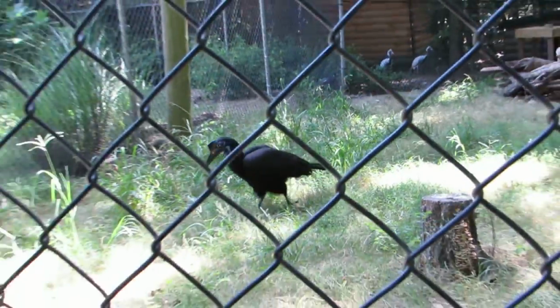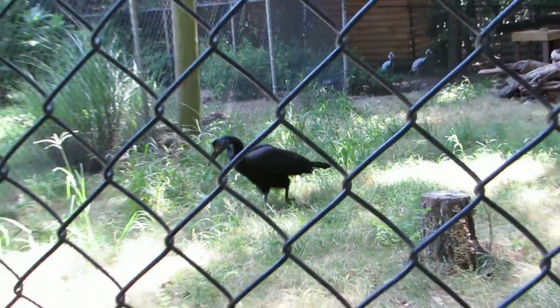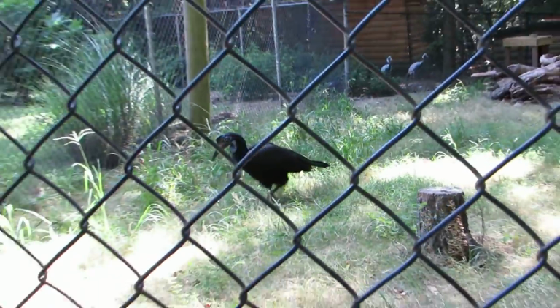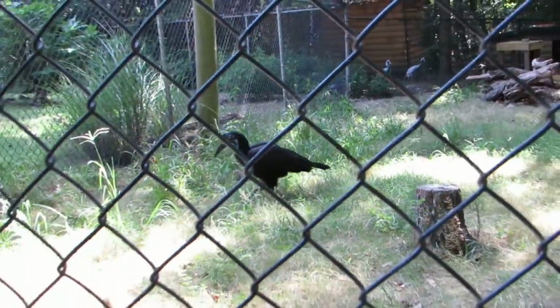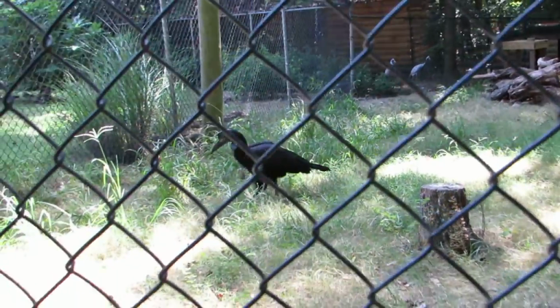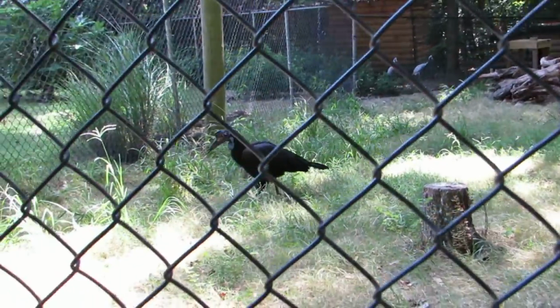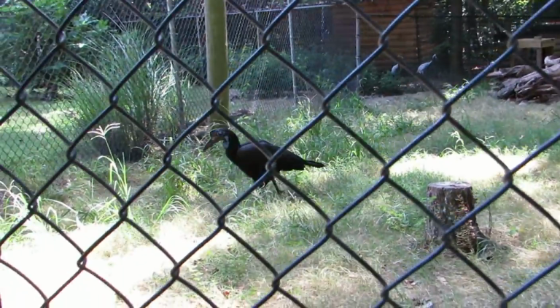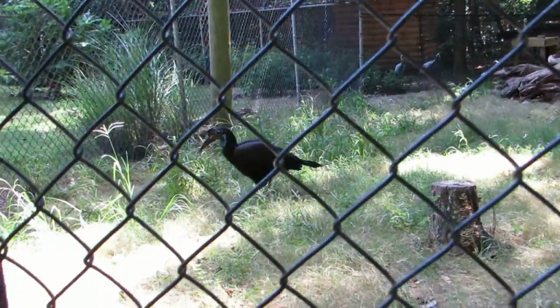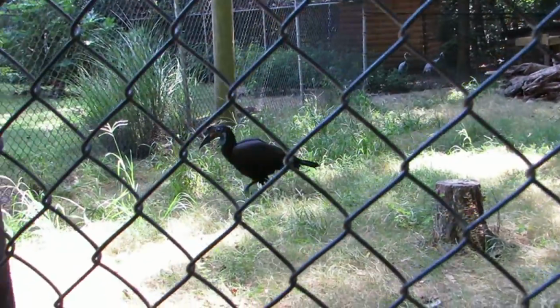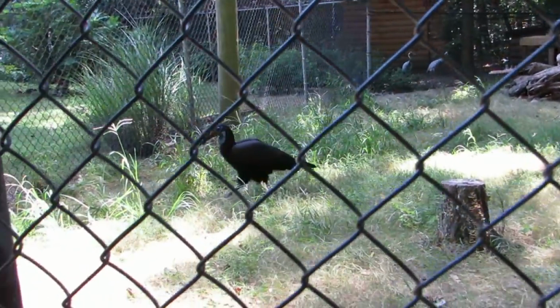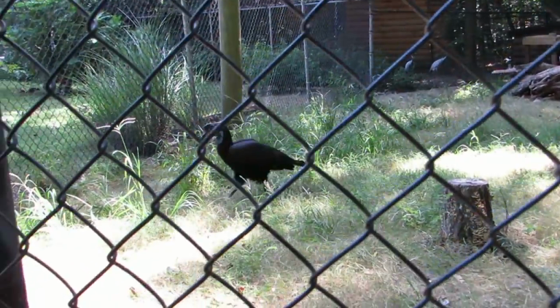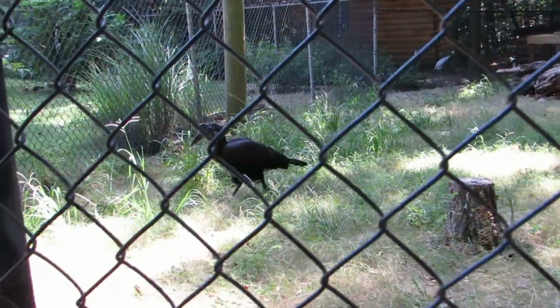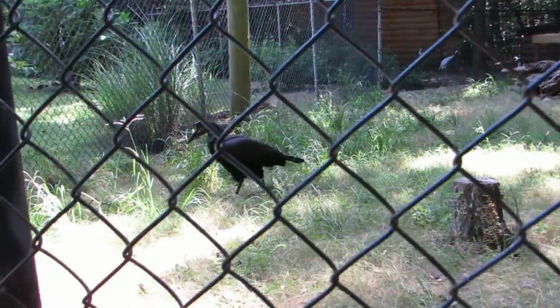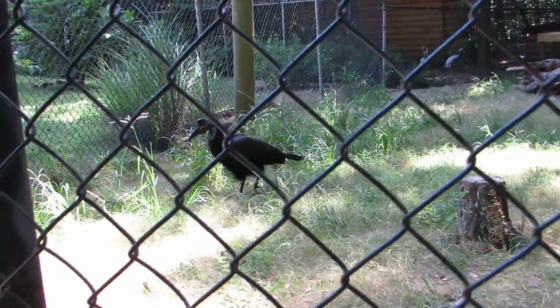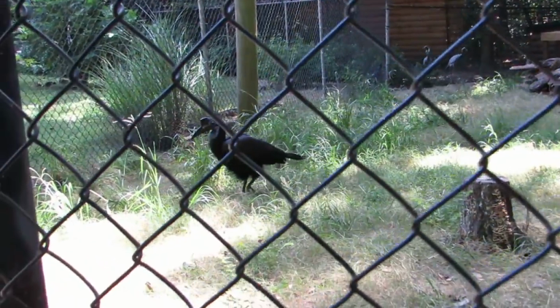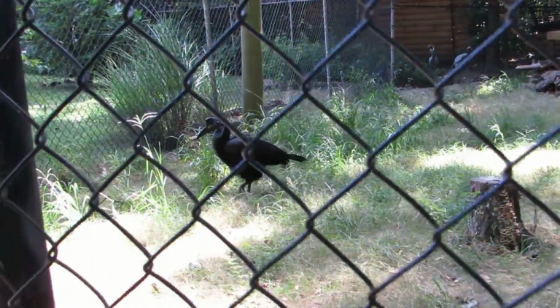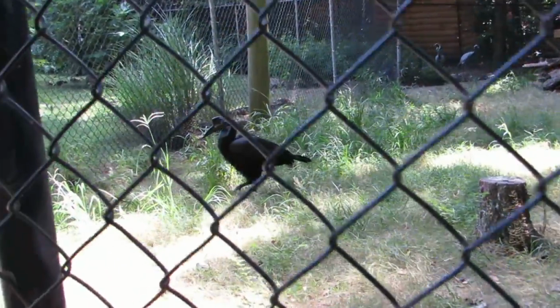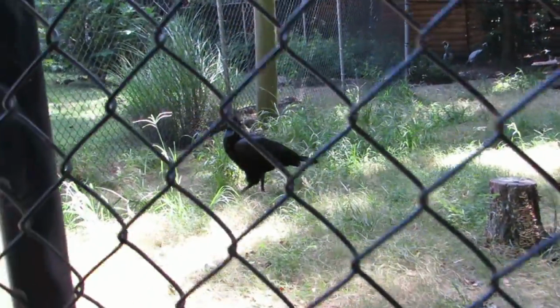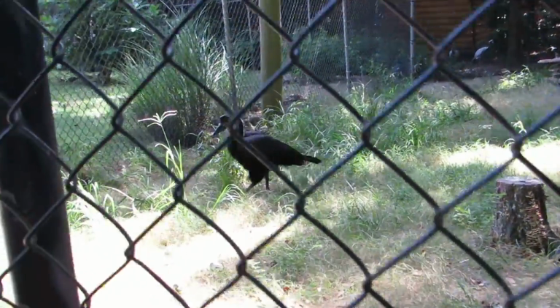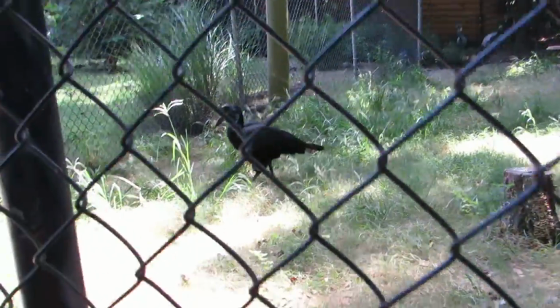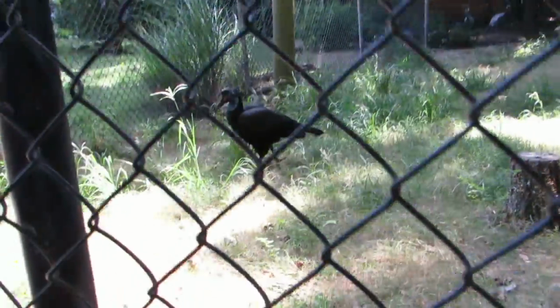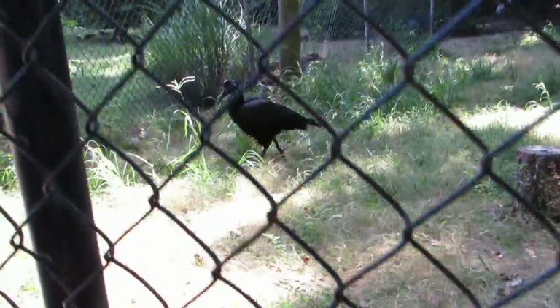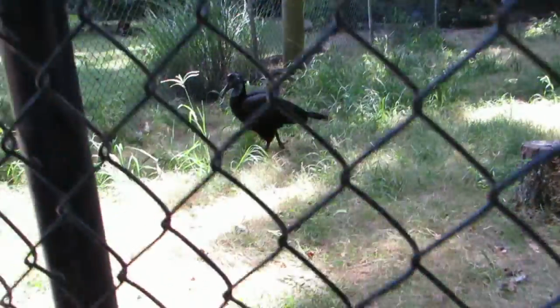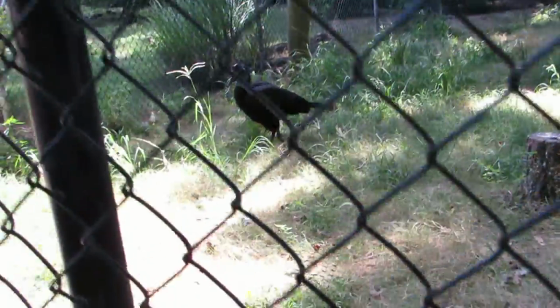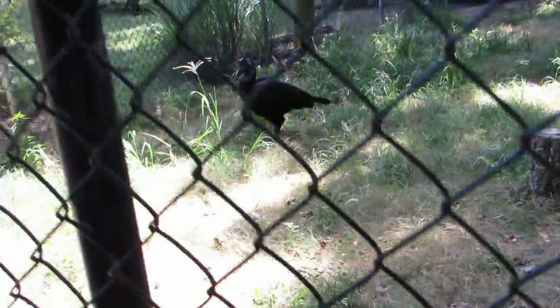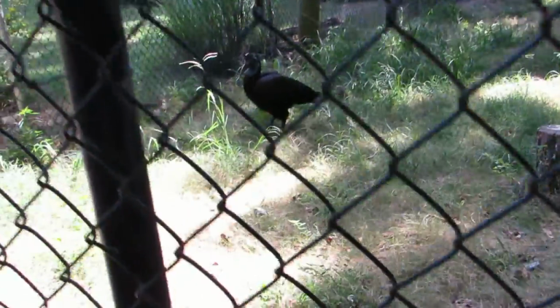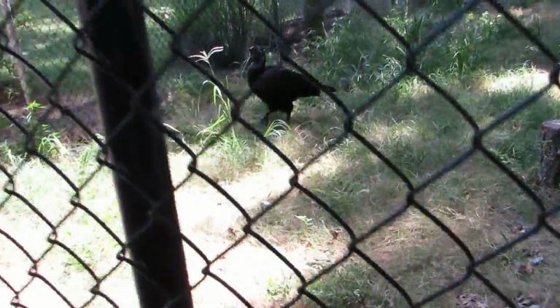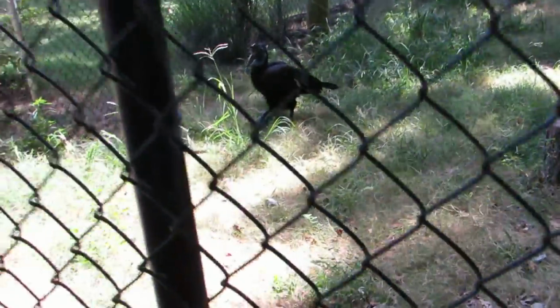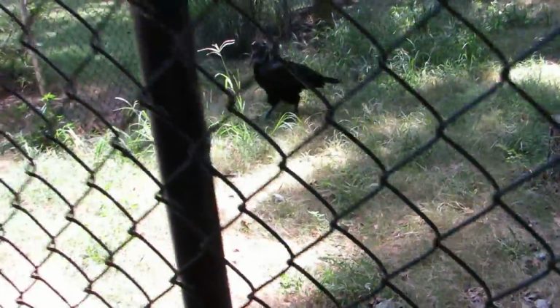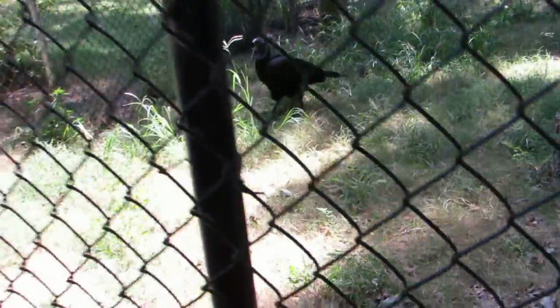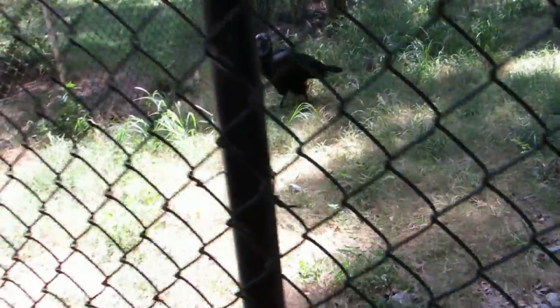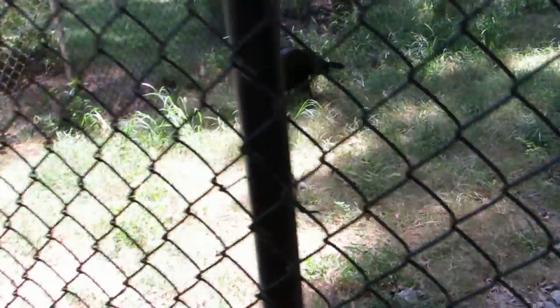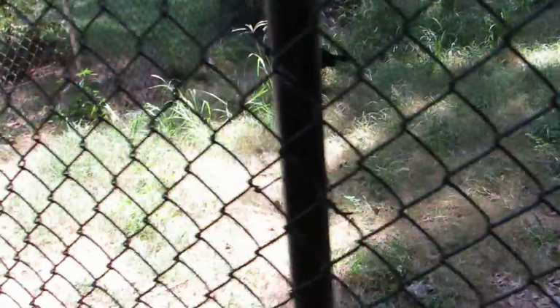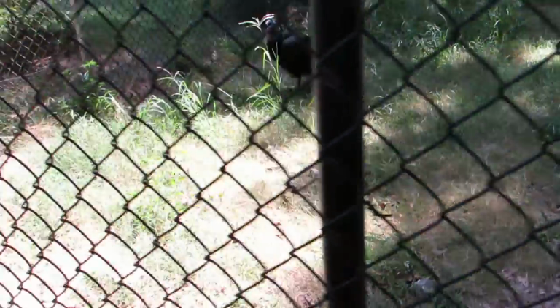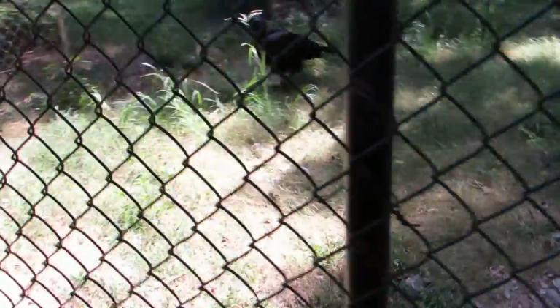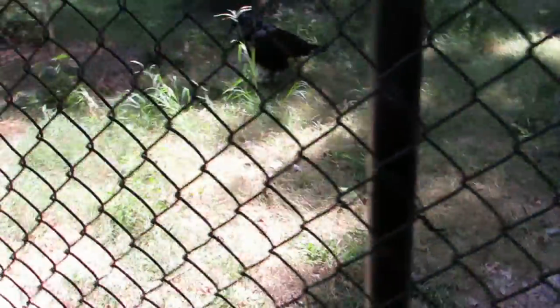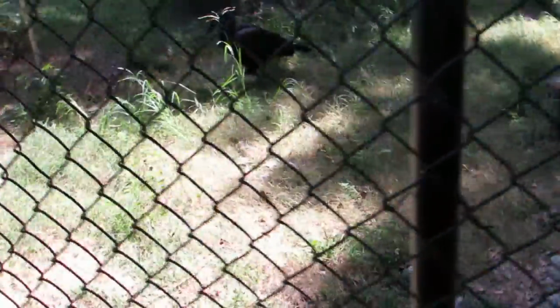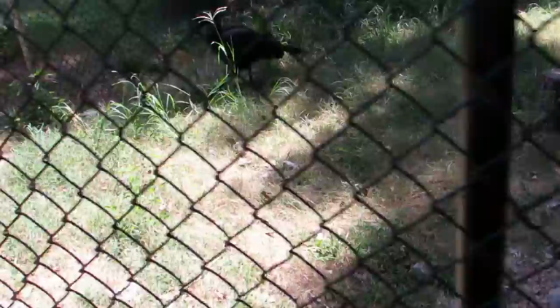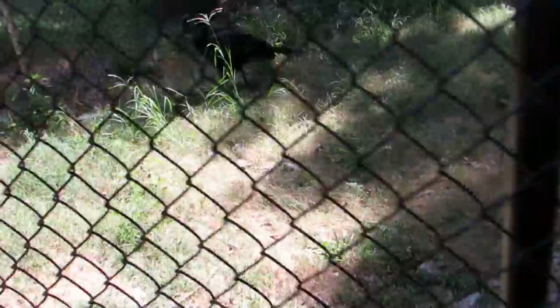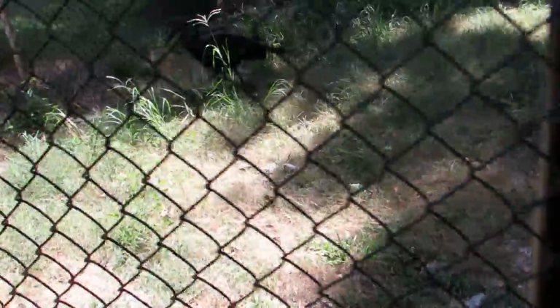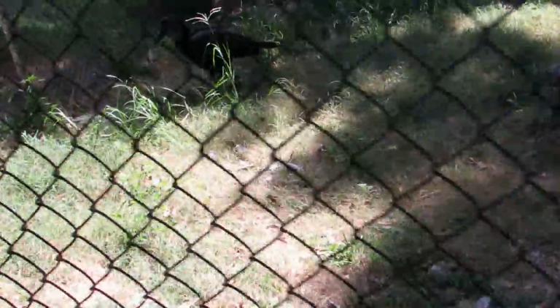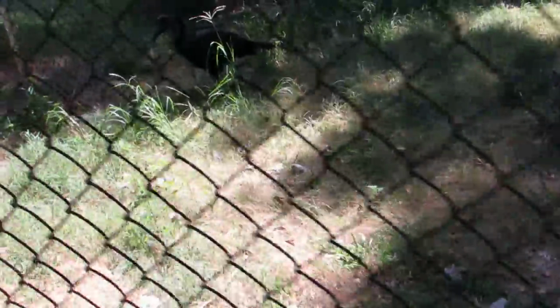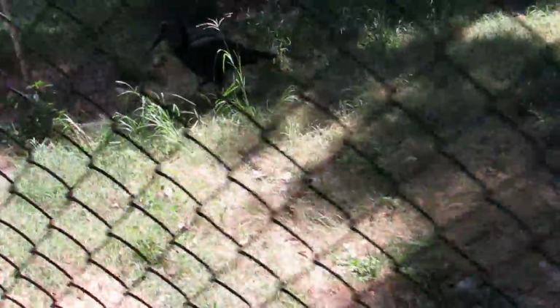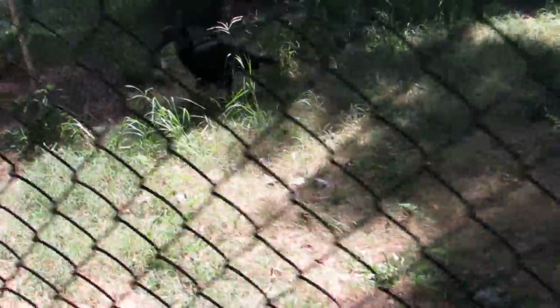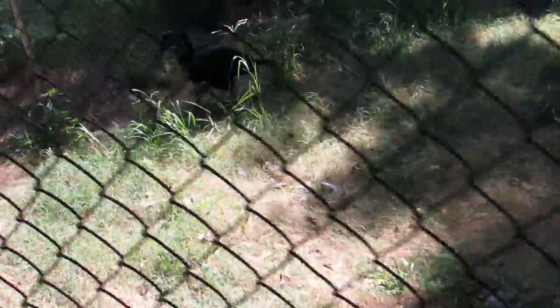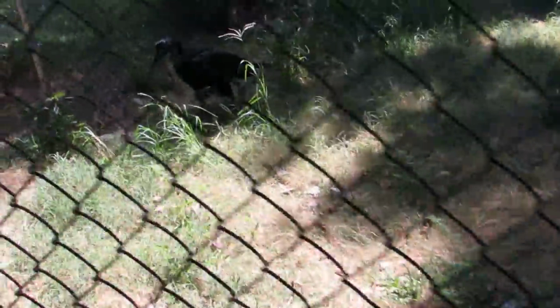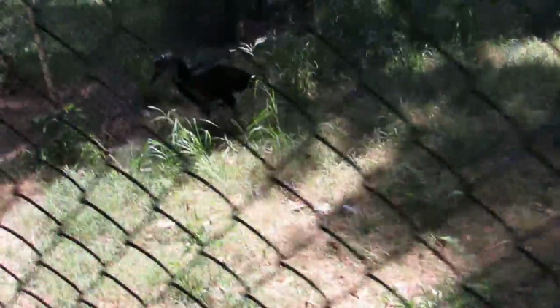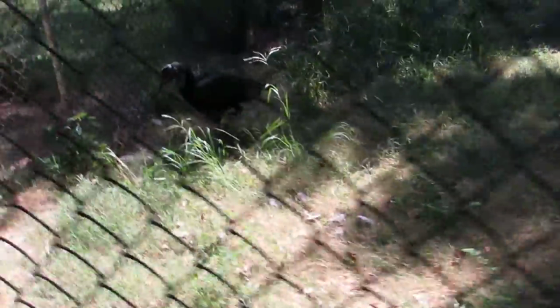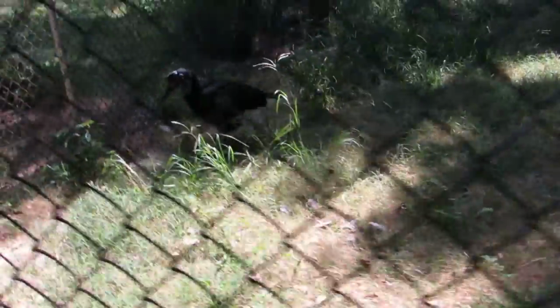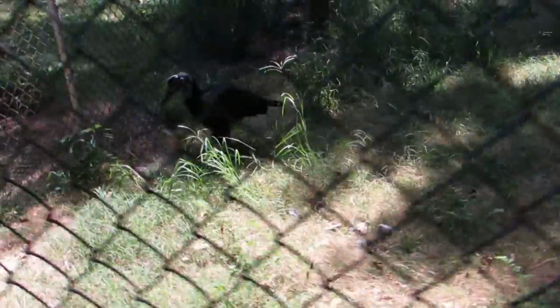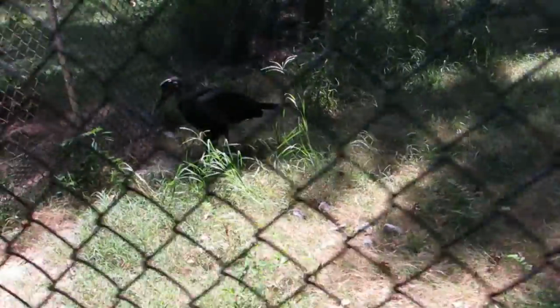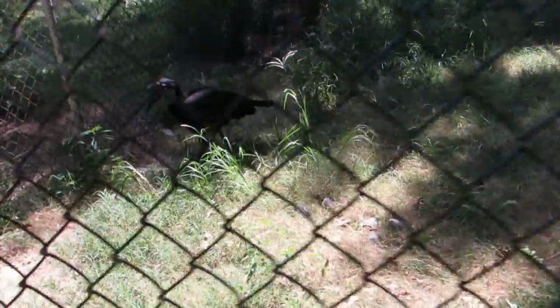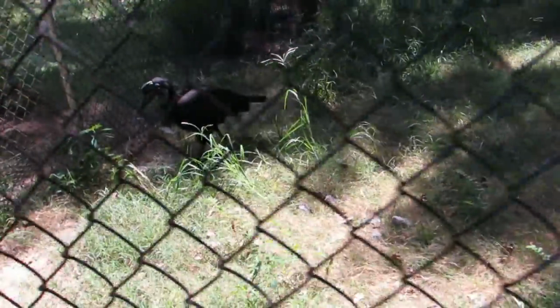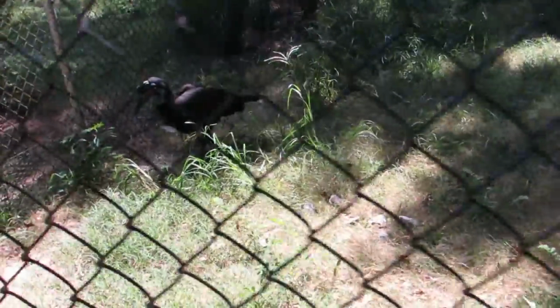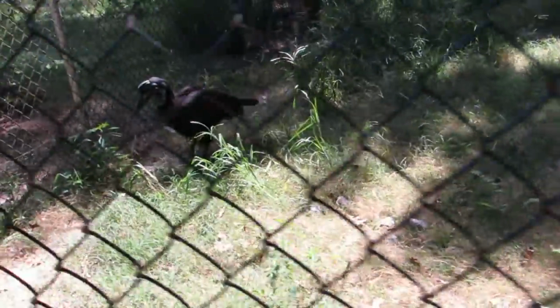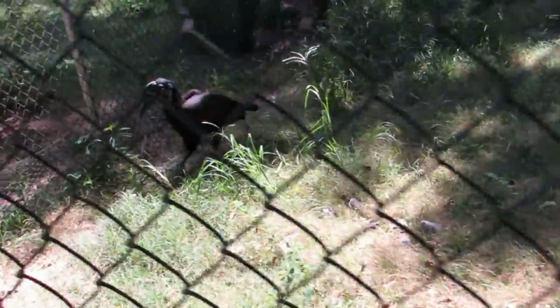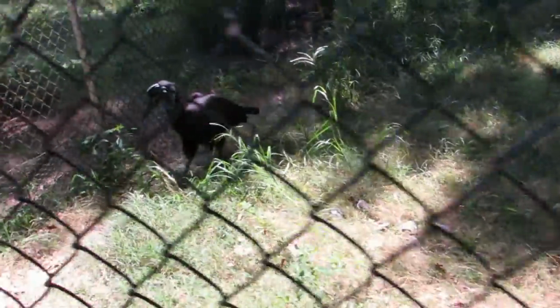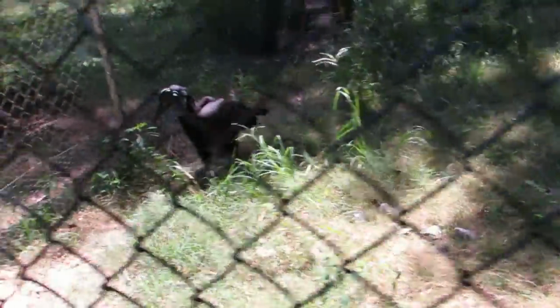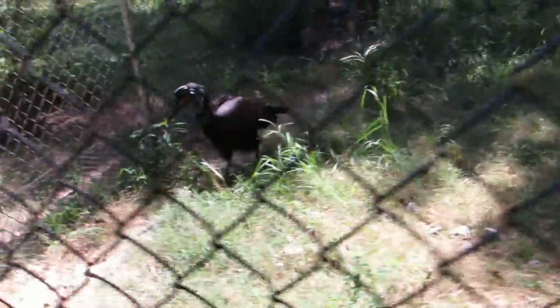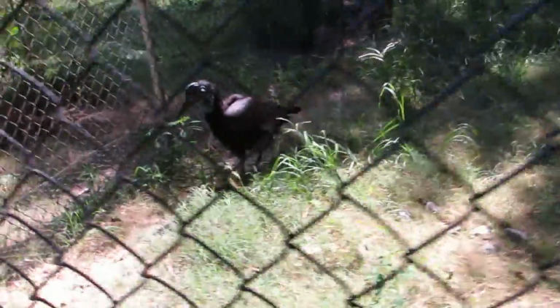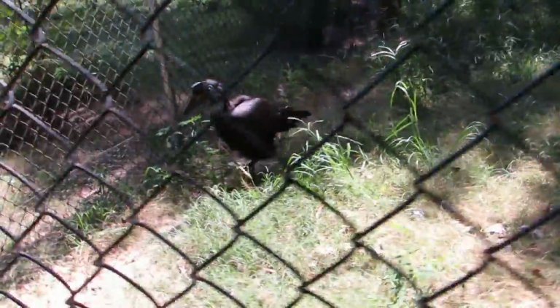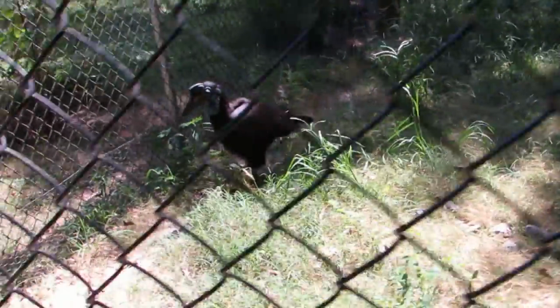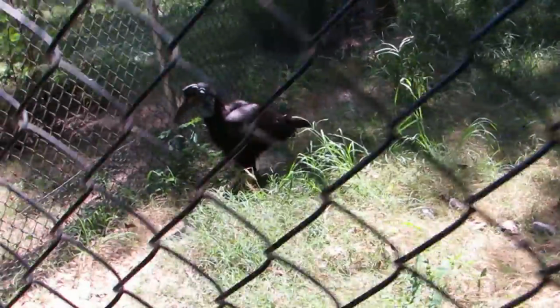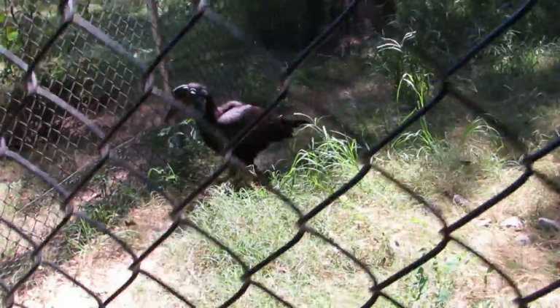Abyssinian Ground Hornbill. And I'm at Sylvan Heights Bird Park. And I just think these birds are absolutely spectacular.